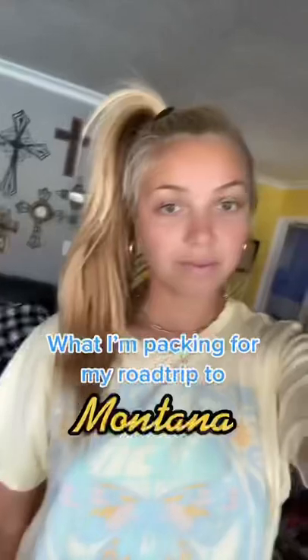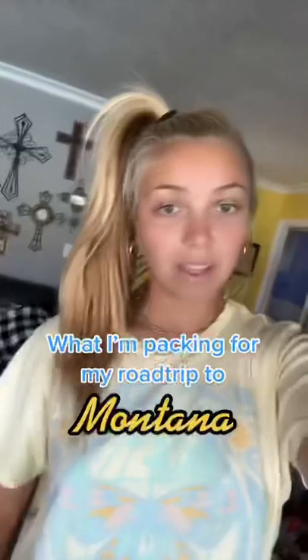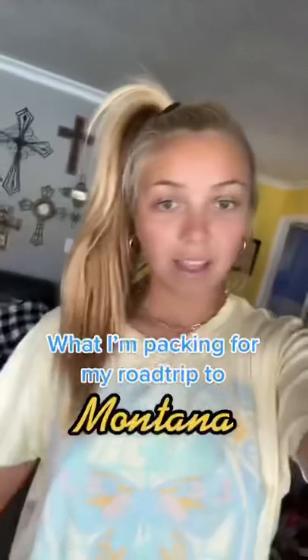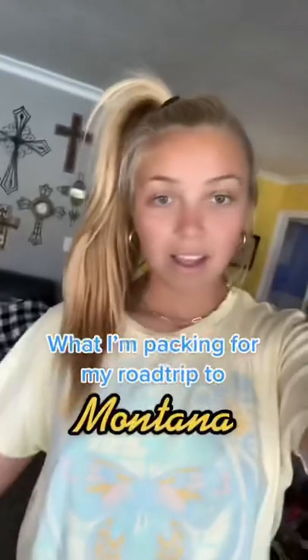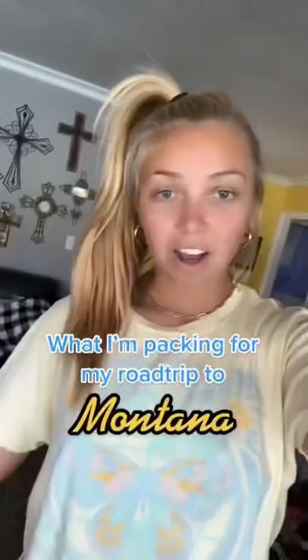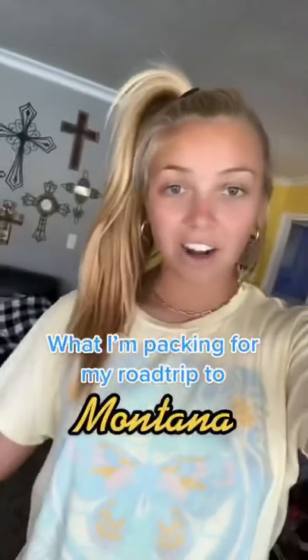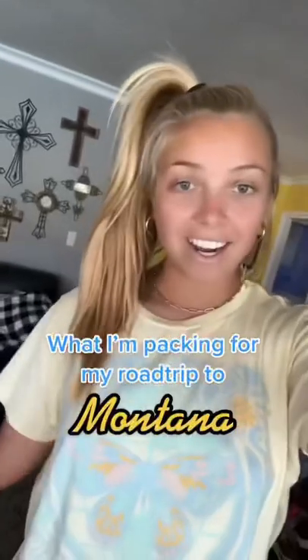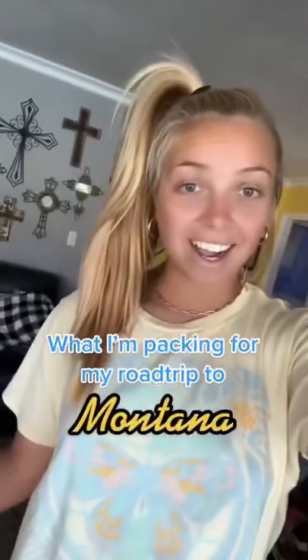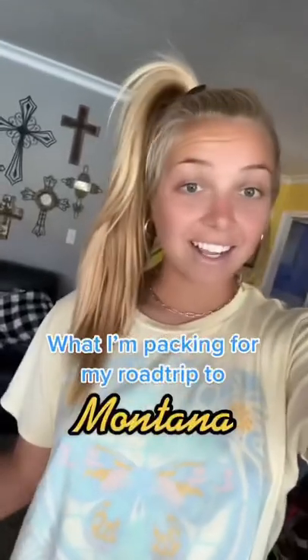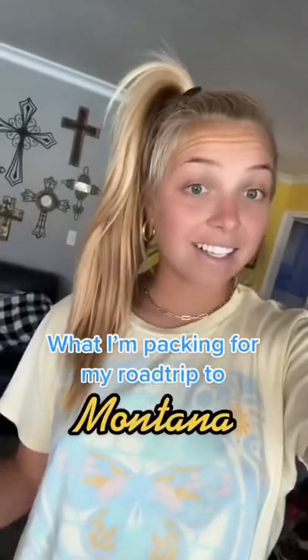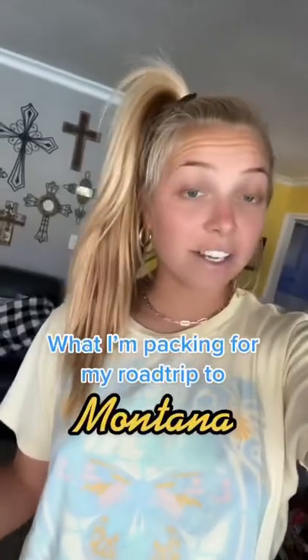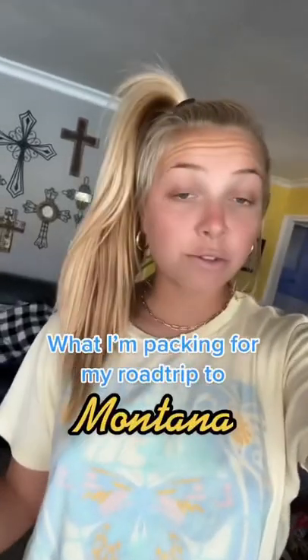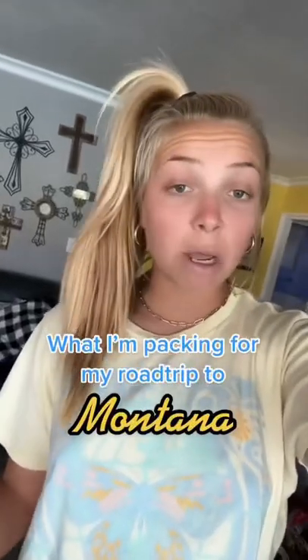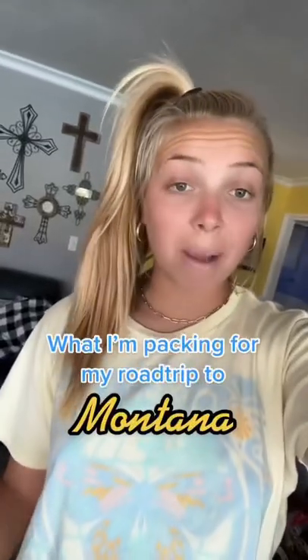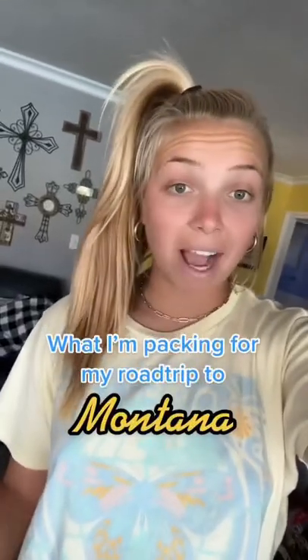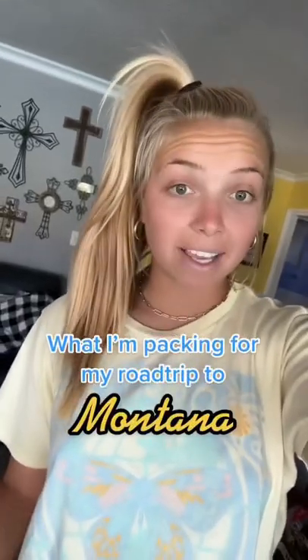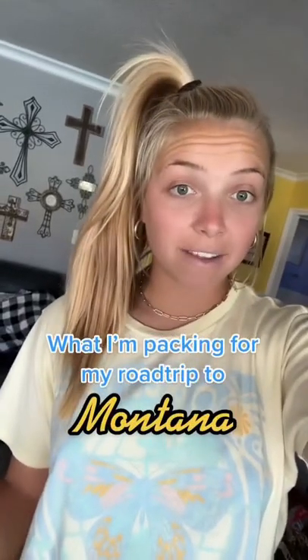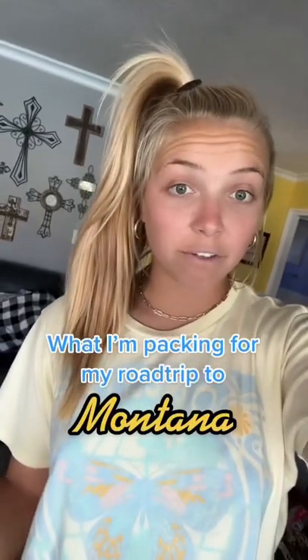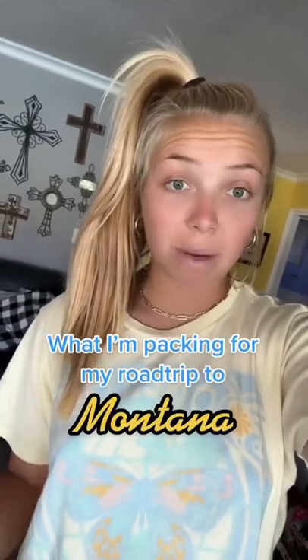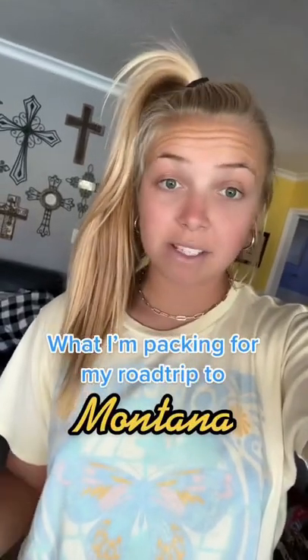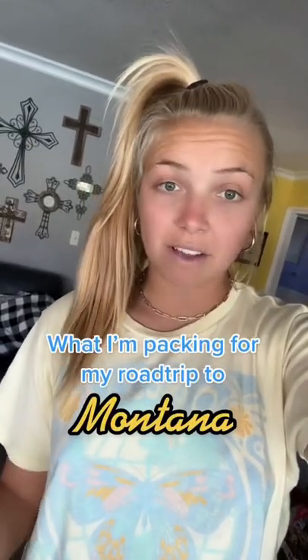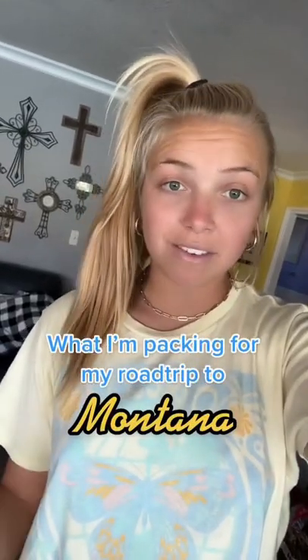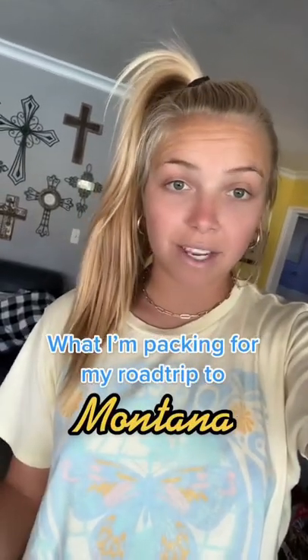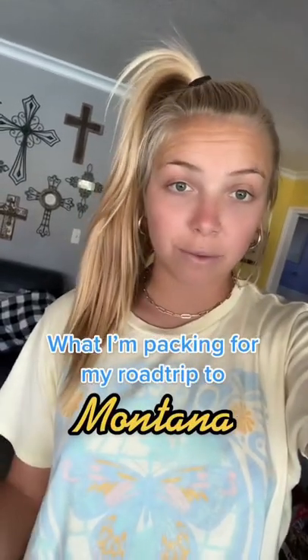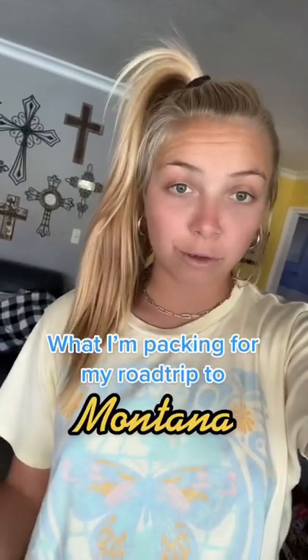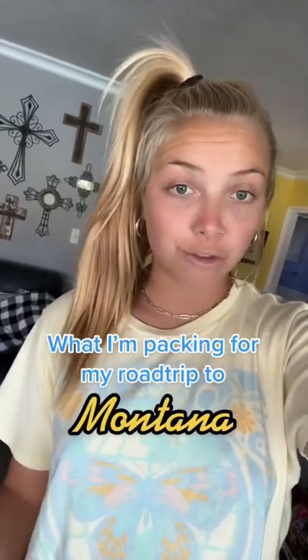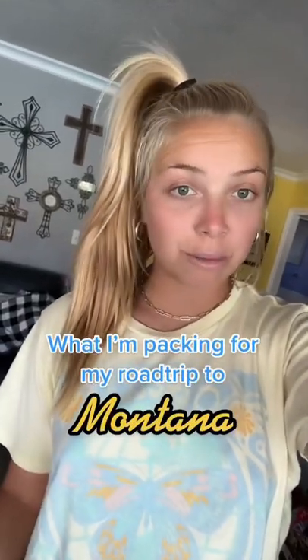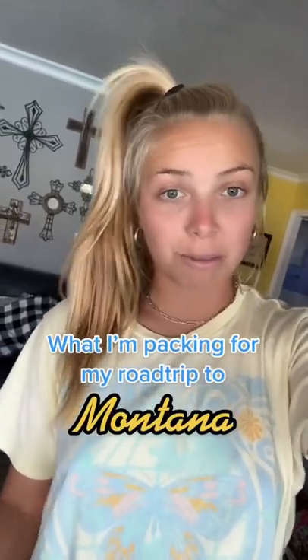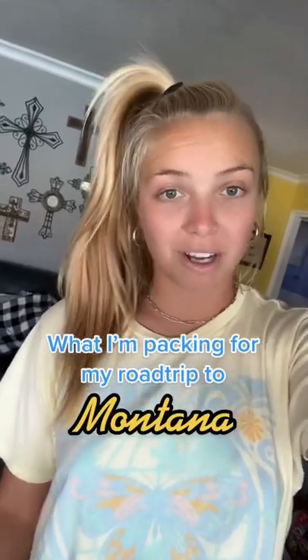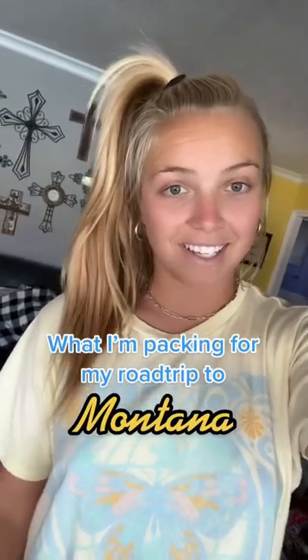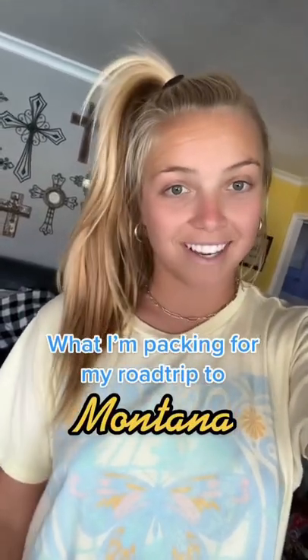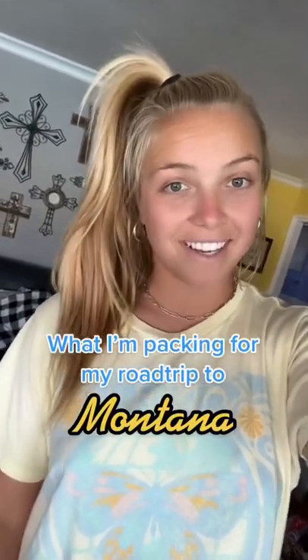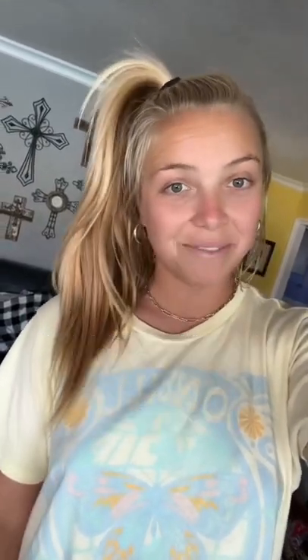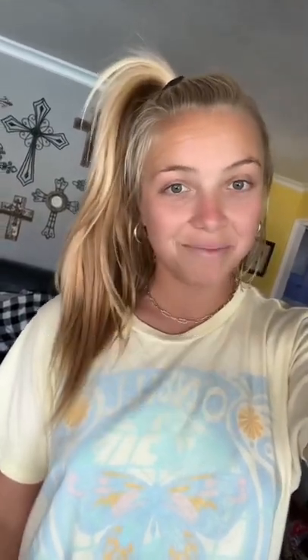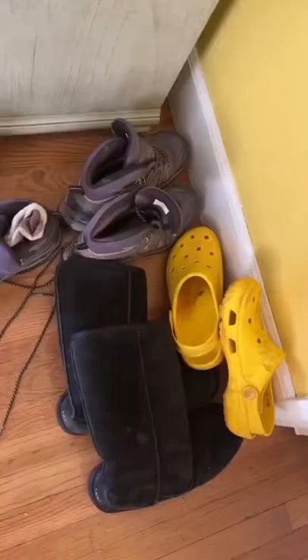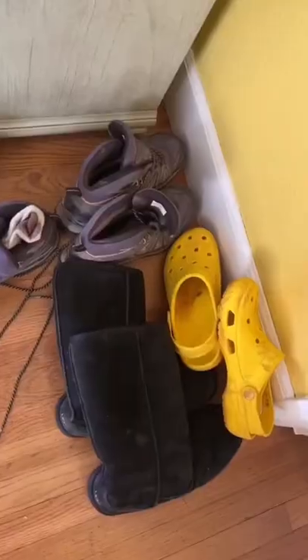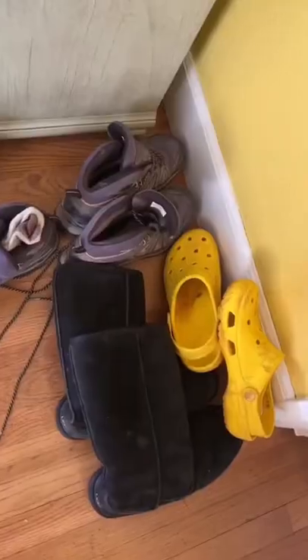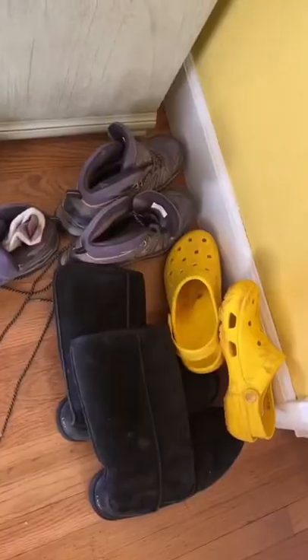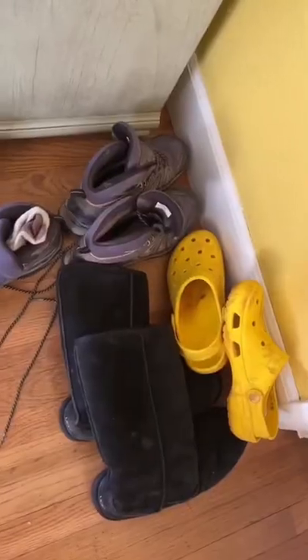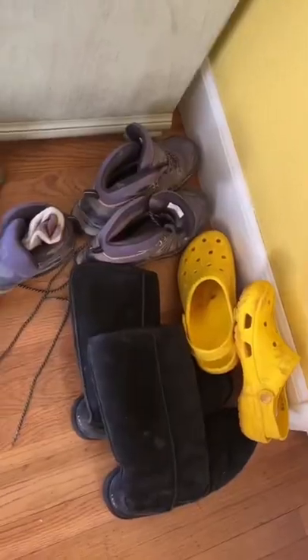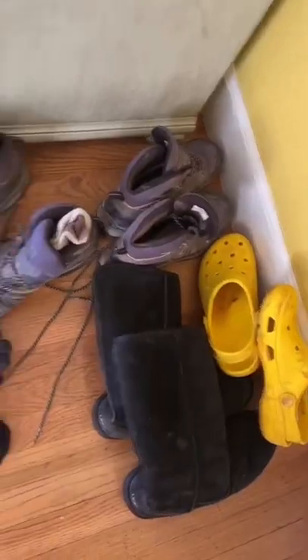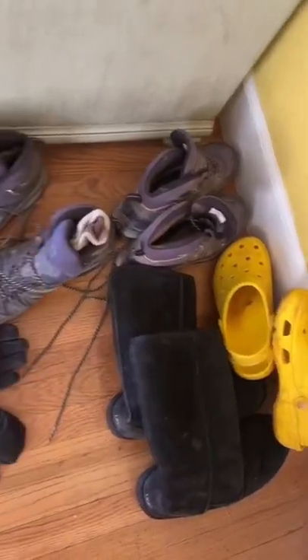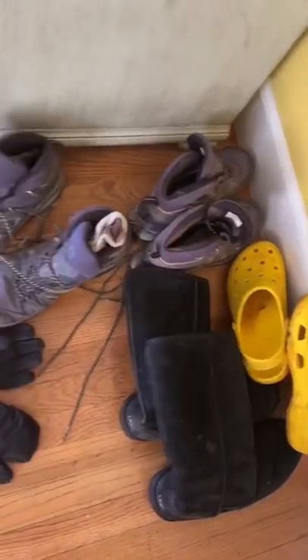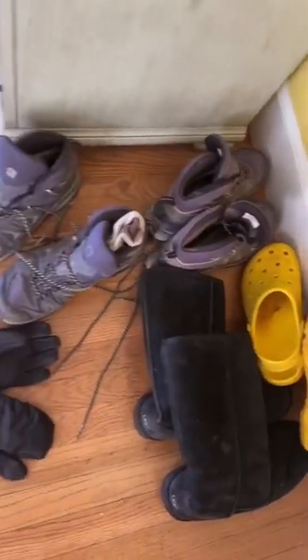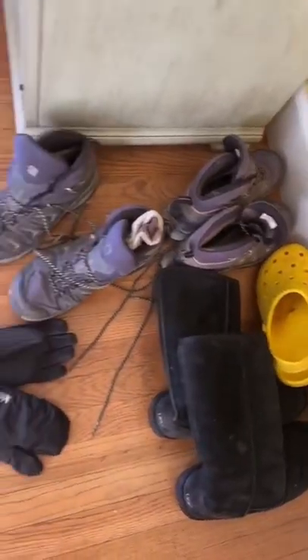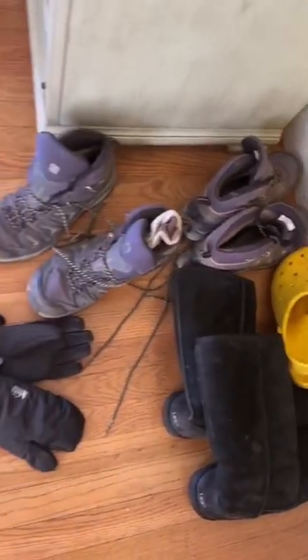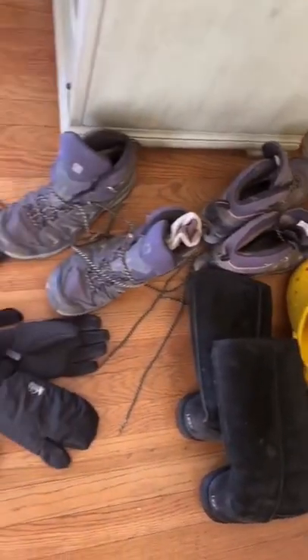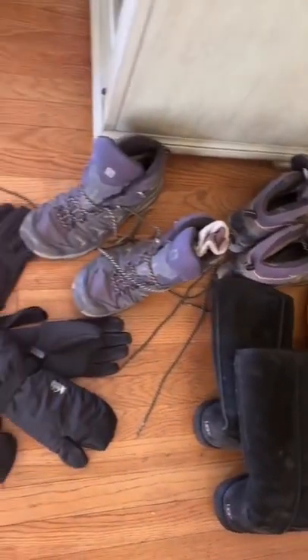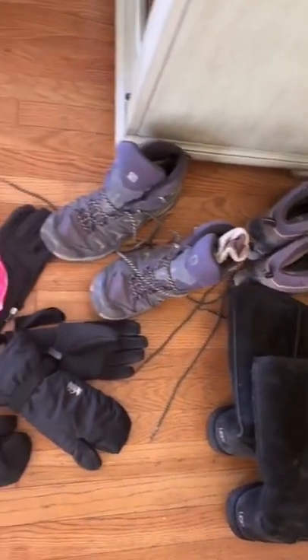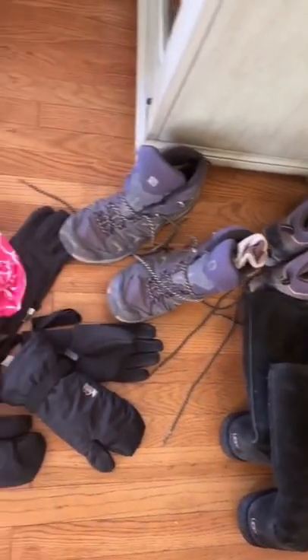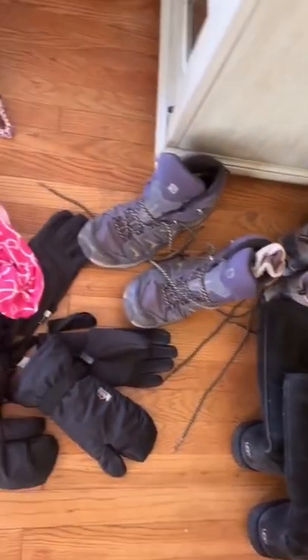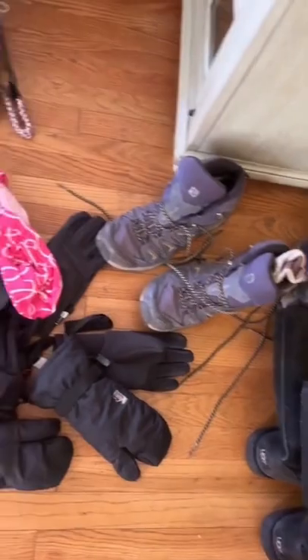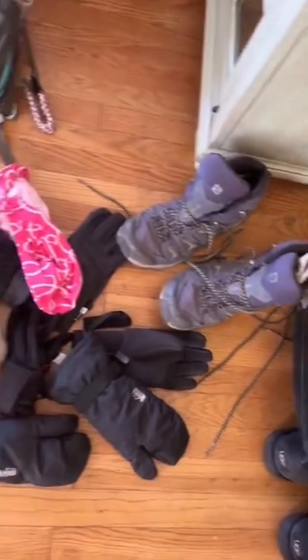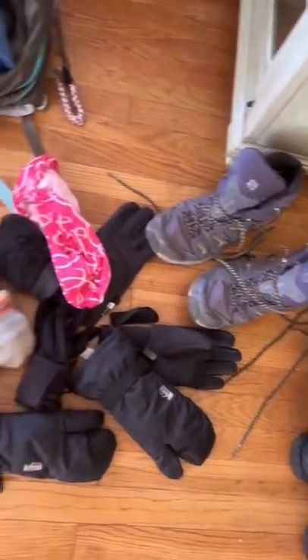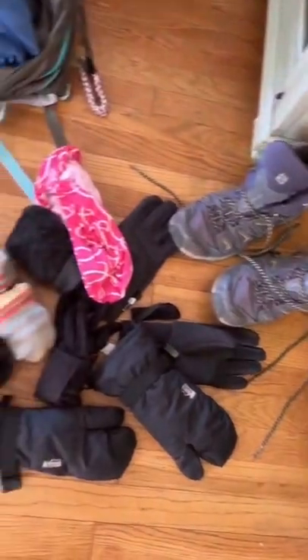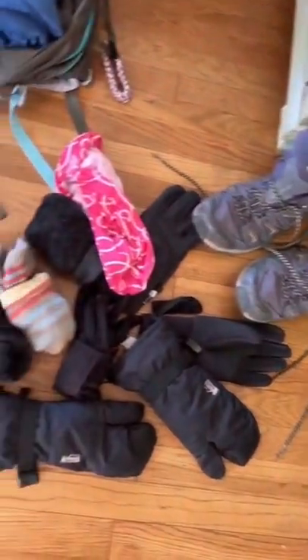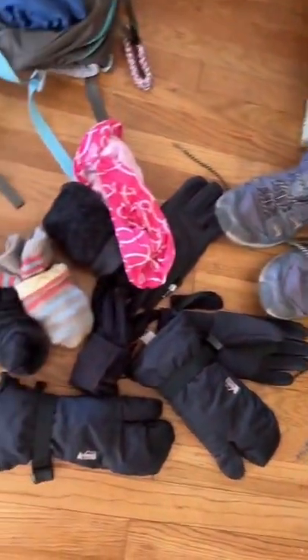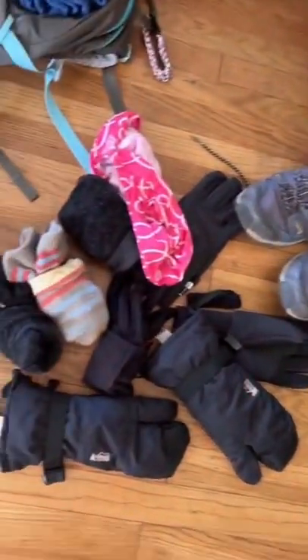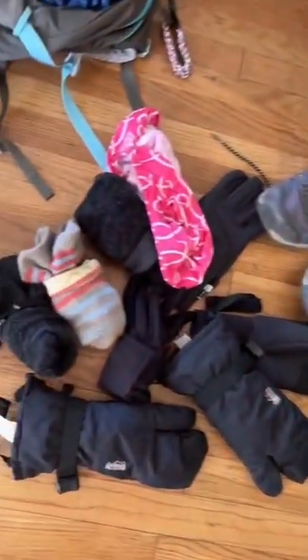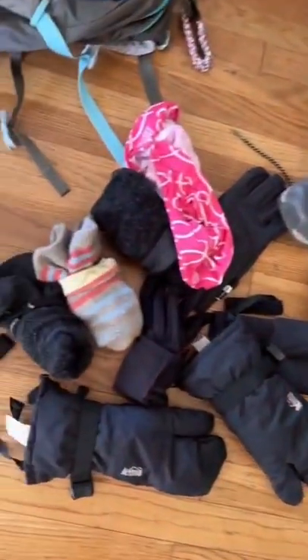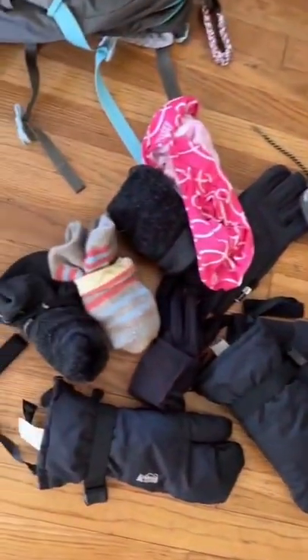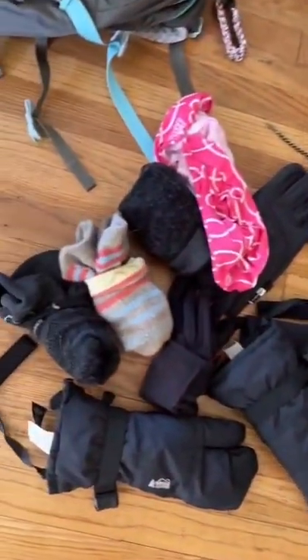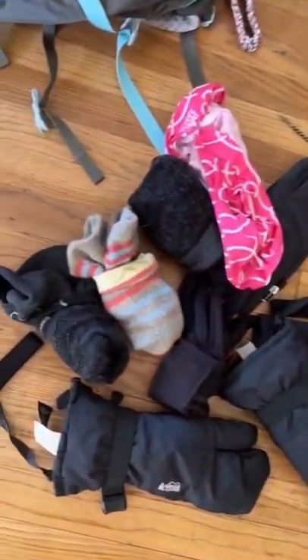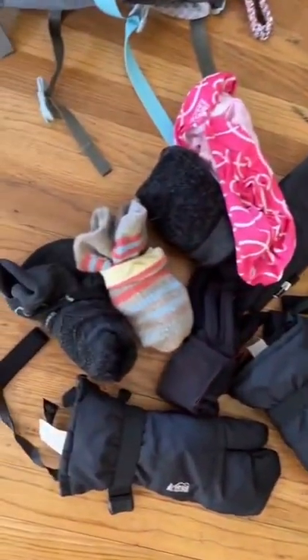Alright guys, here's what I'm packing for my 7-day road trip to Montana. This trip consists of driving to various campgrounds and then day hiking from there.